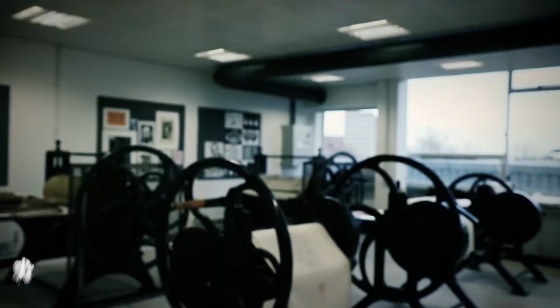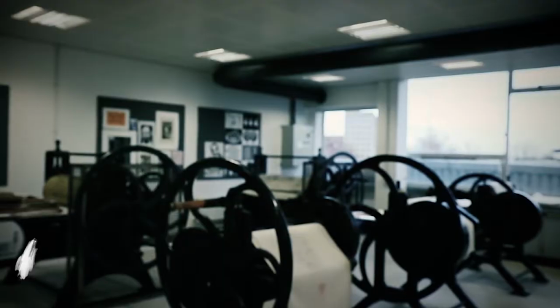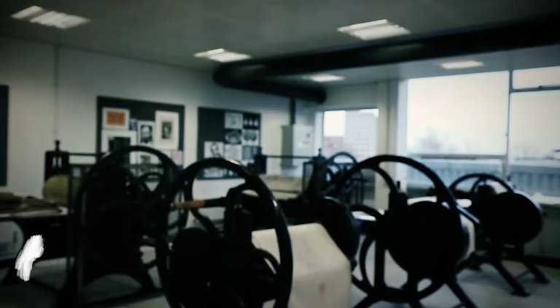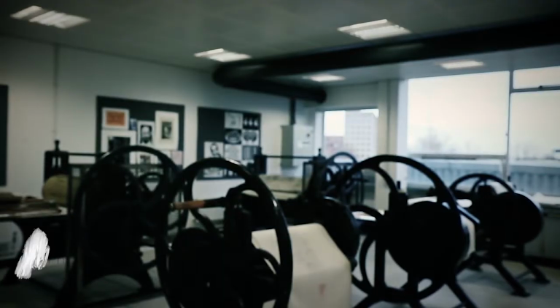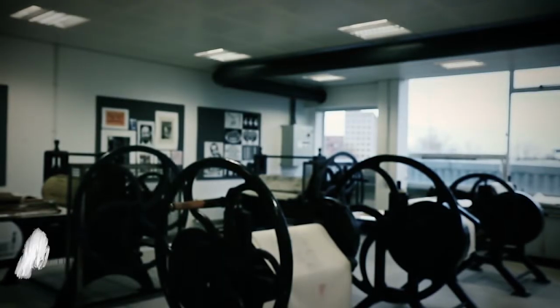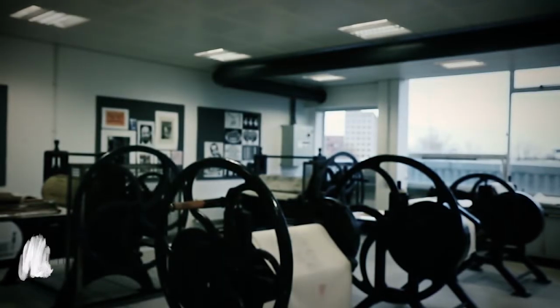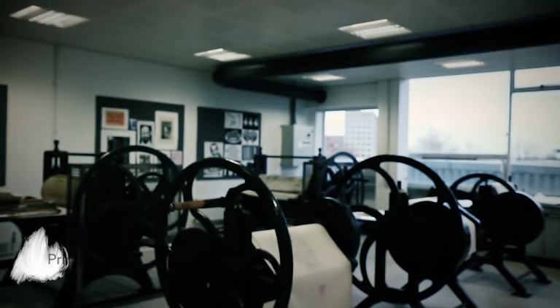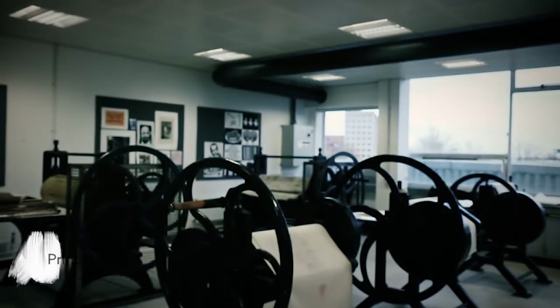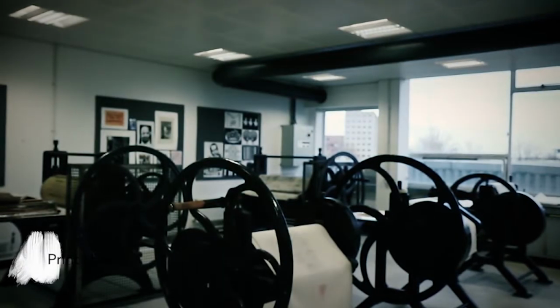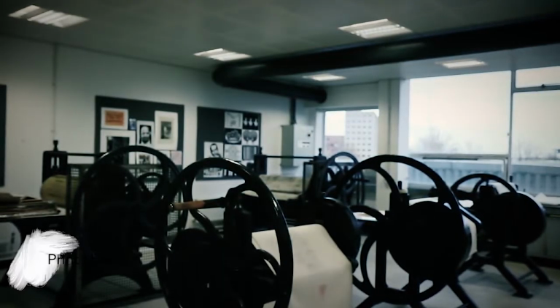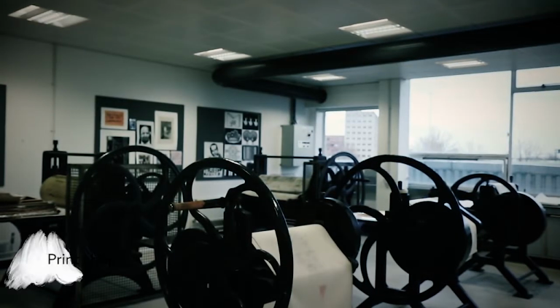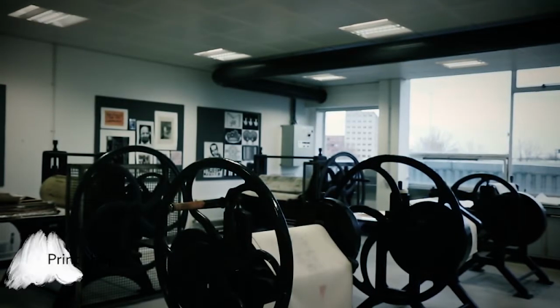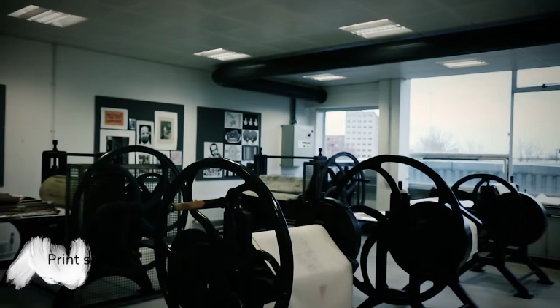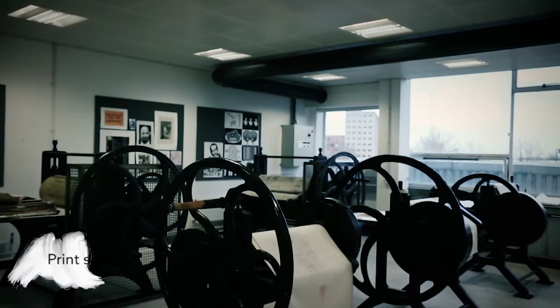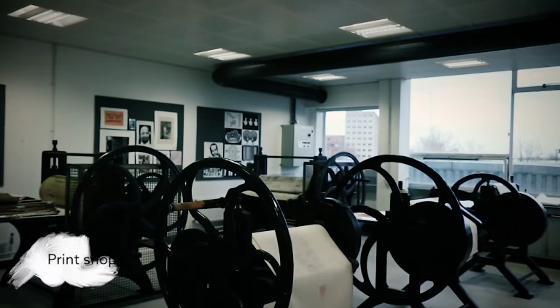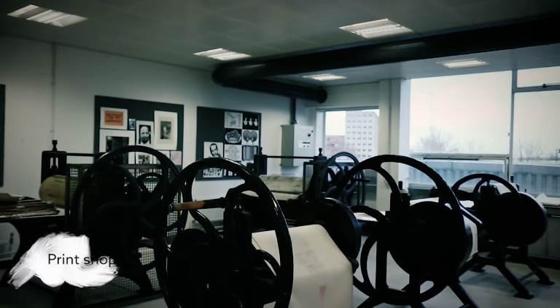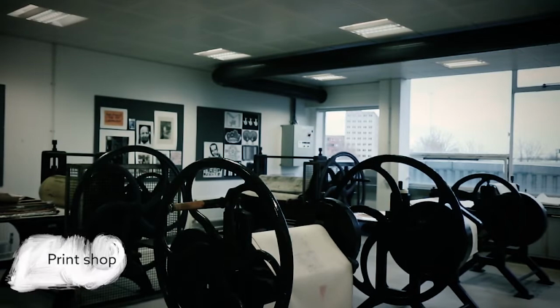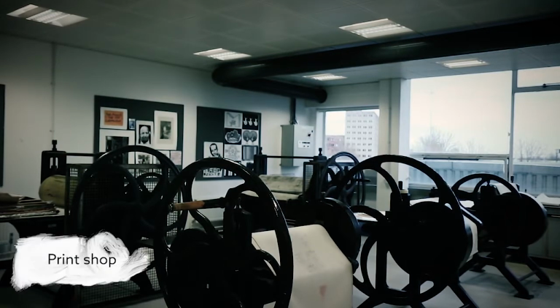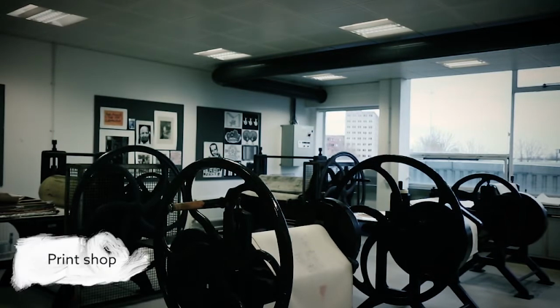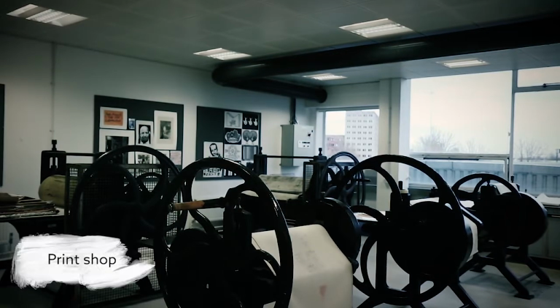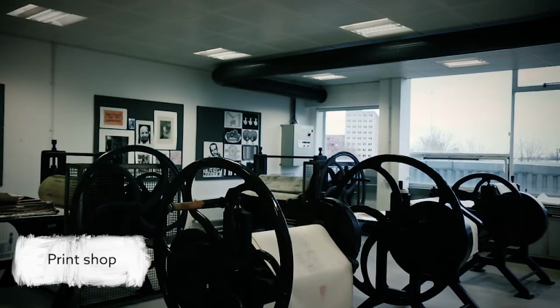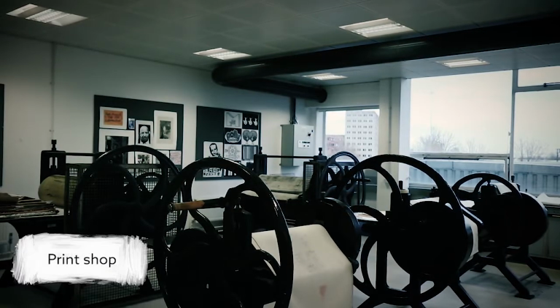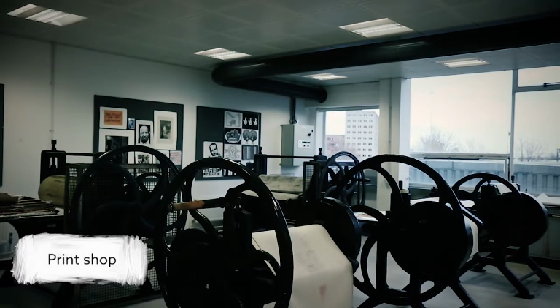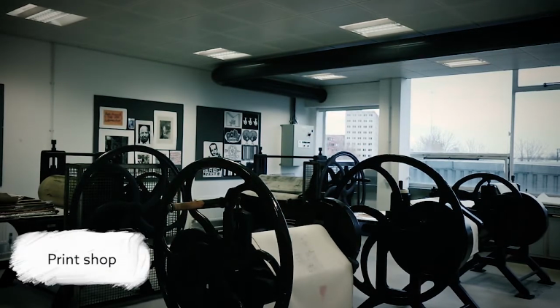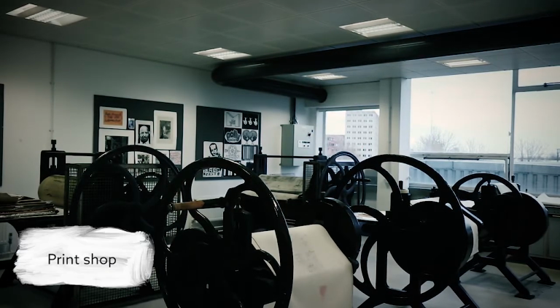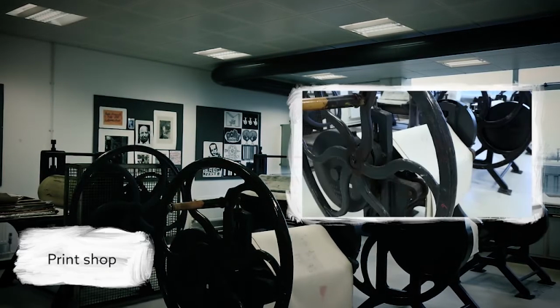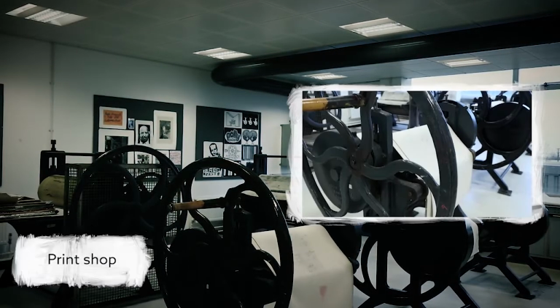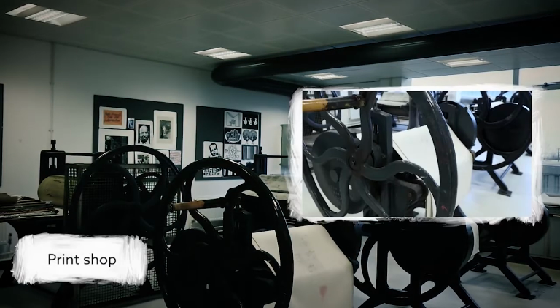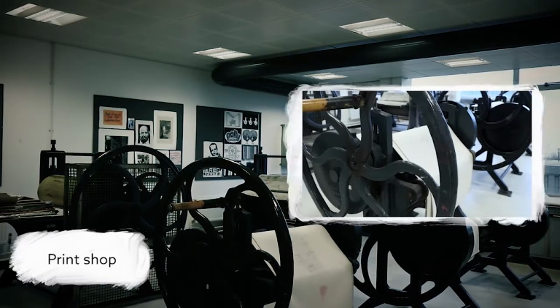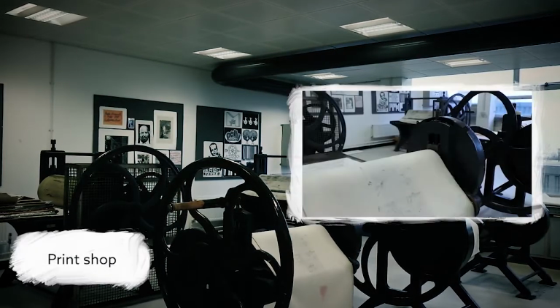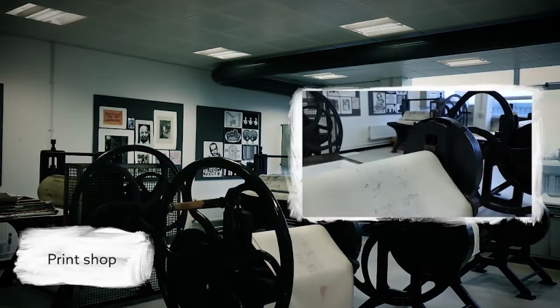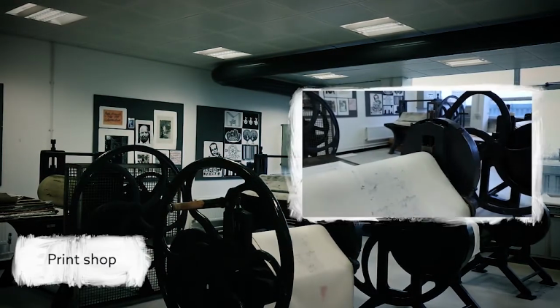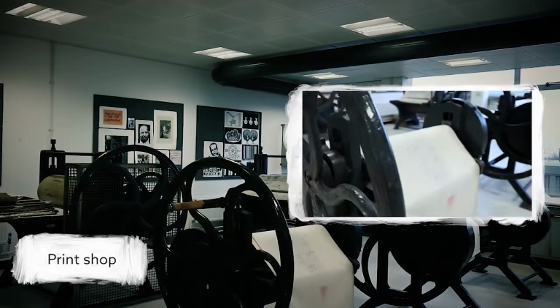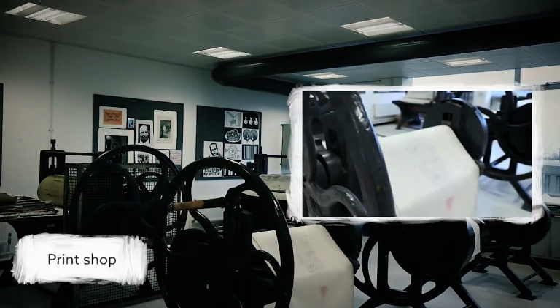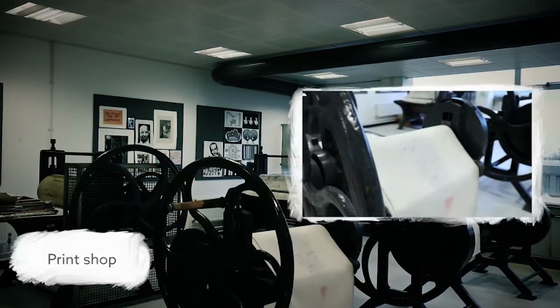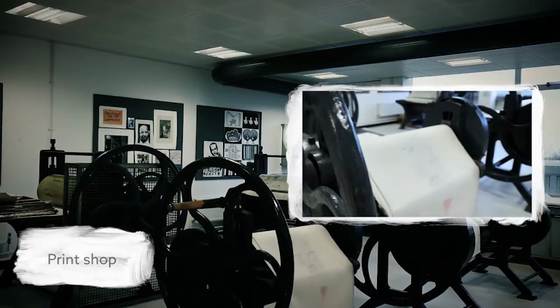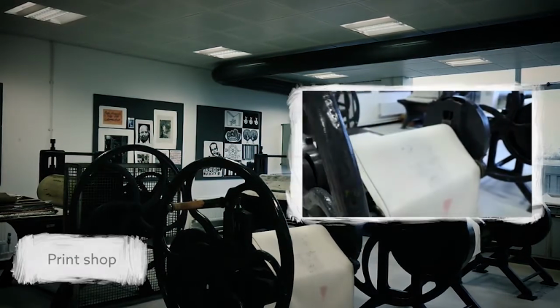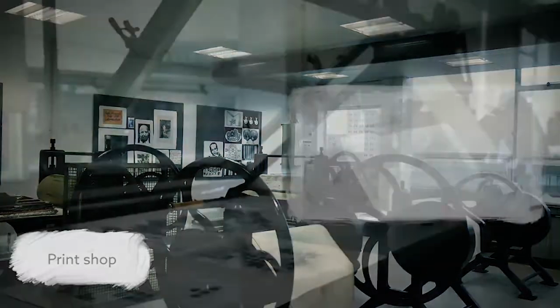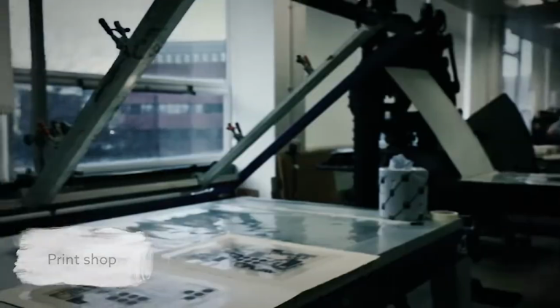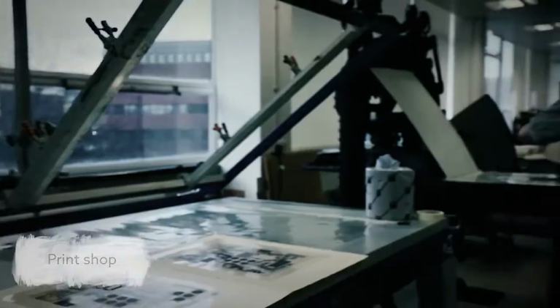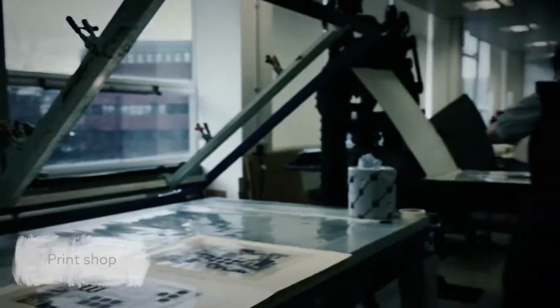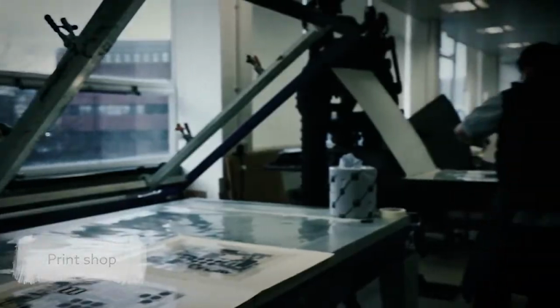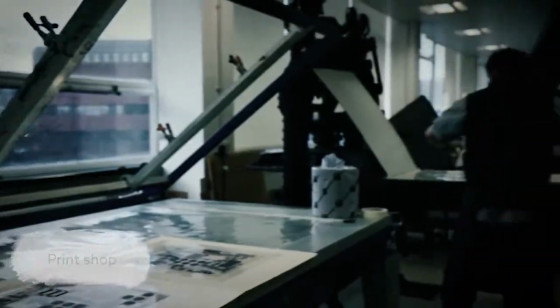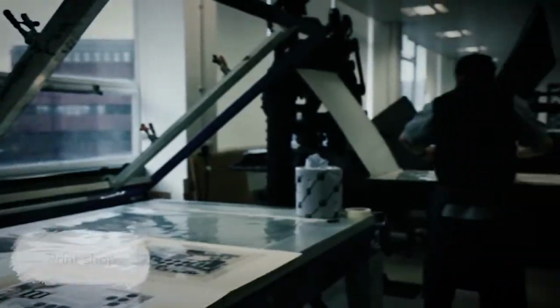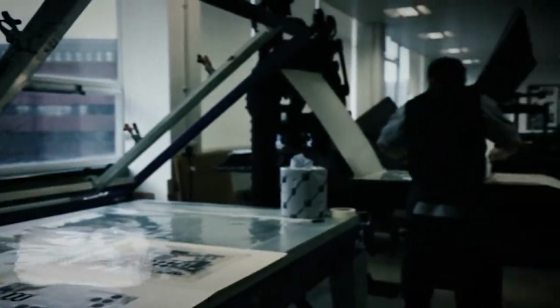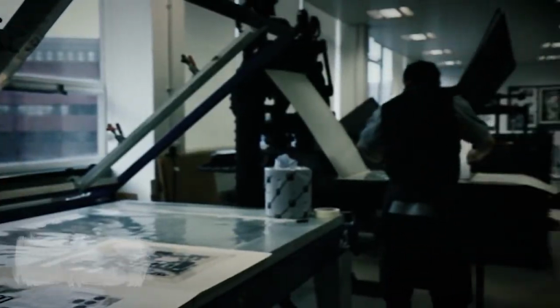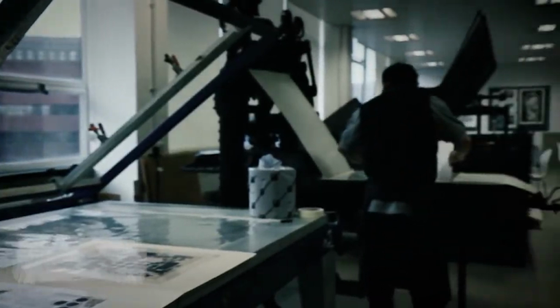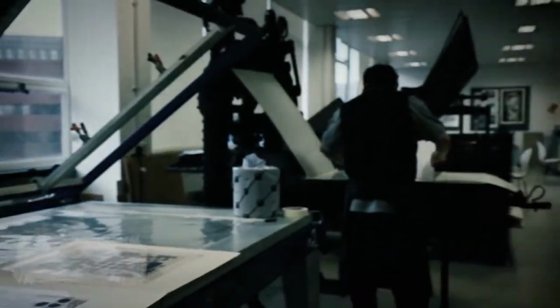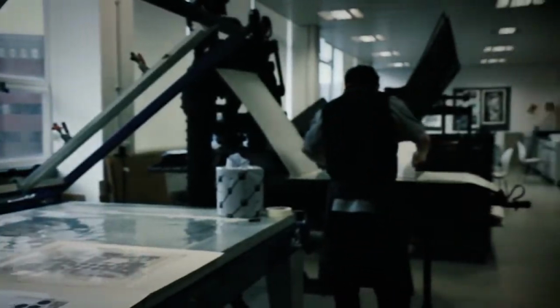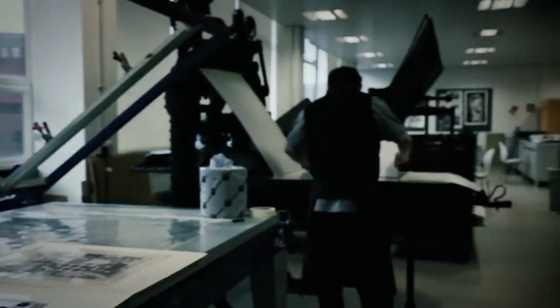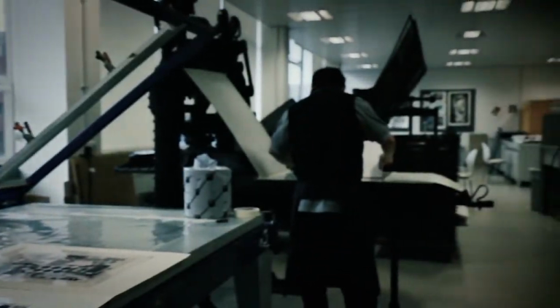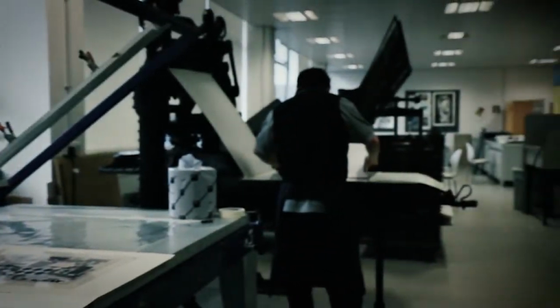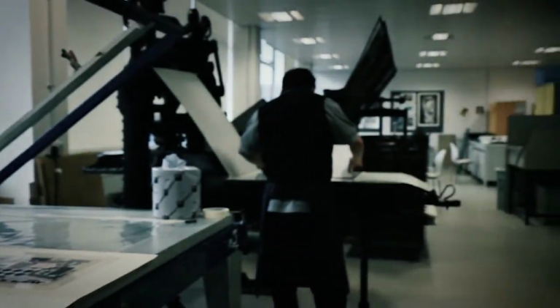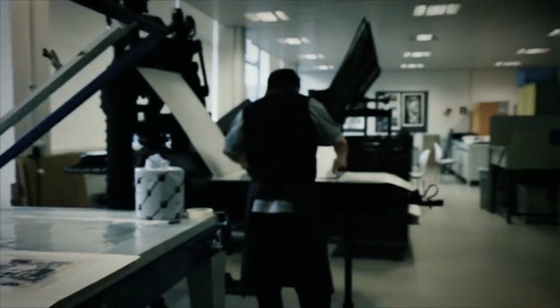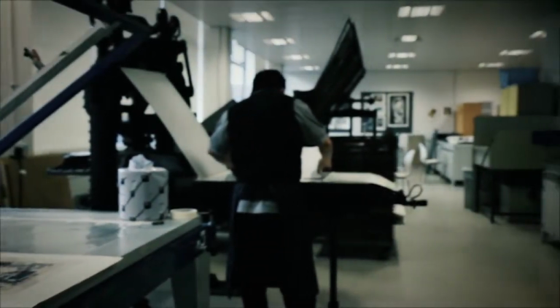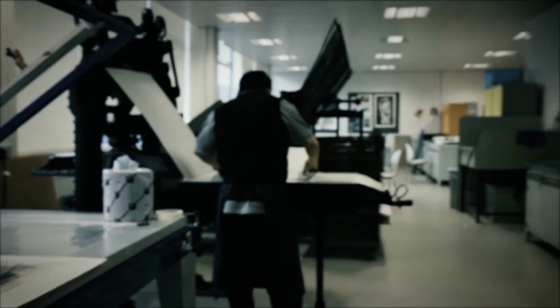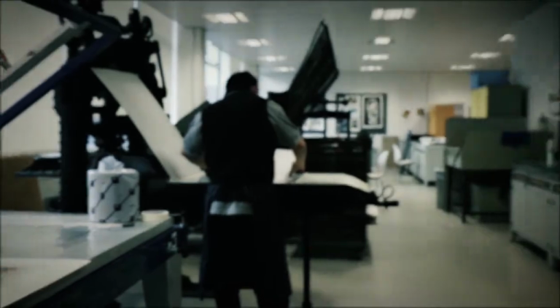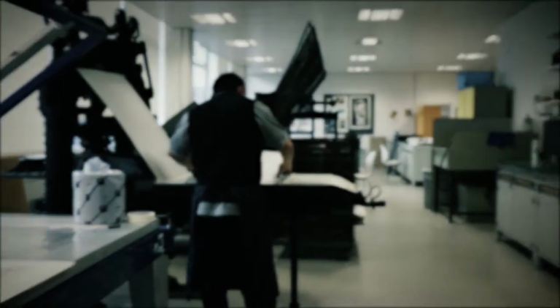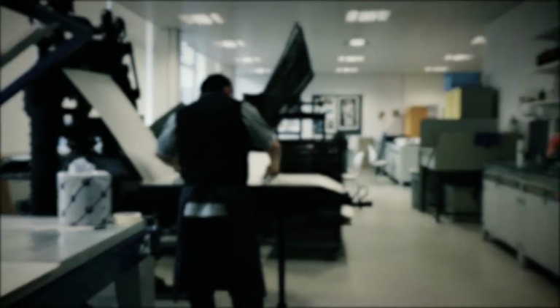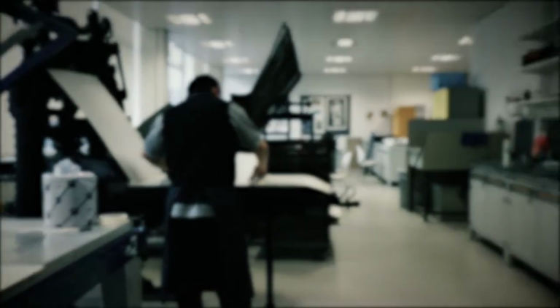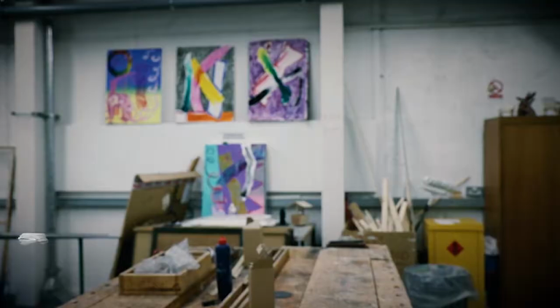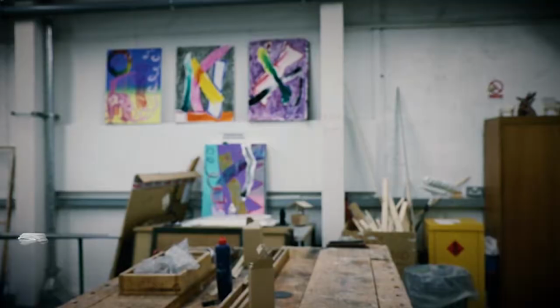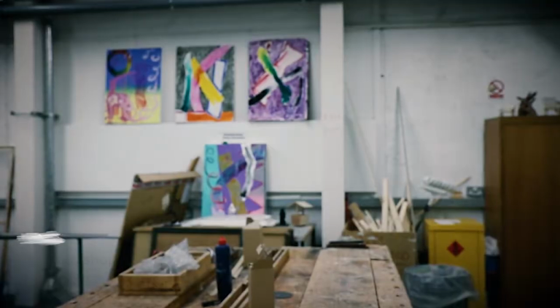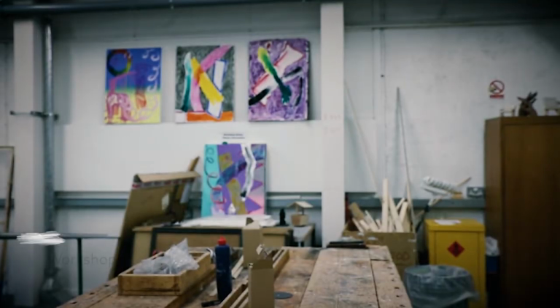Just along the corridor is a workshop purpose-built for printmaking, providing a wide range of industrial print processes from screen print to lino.